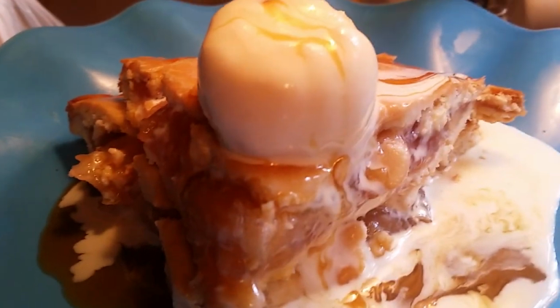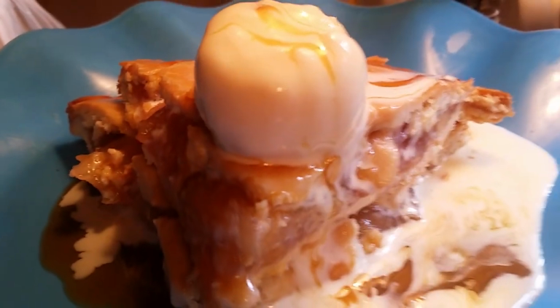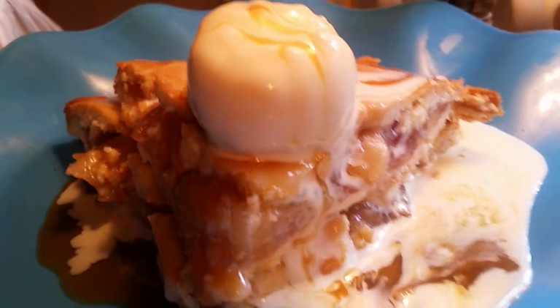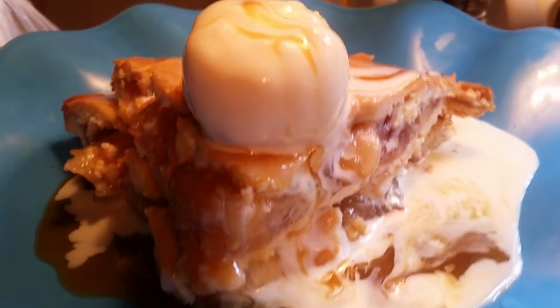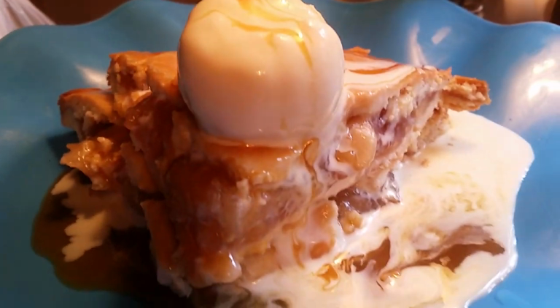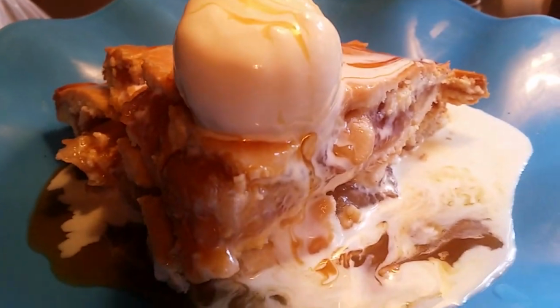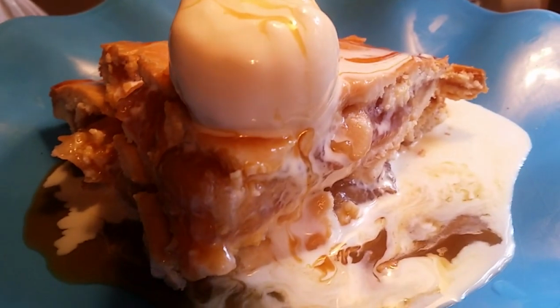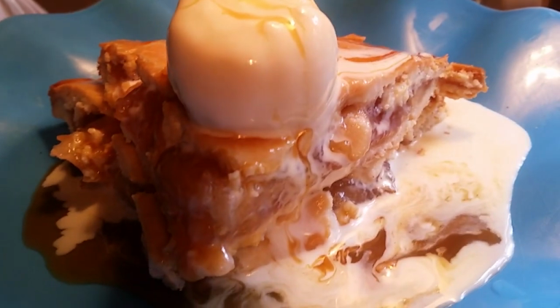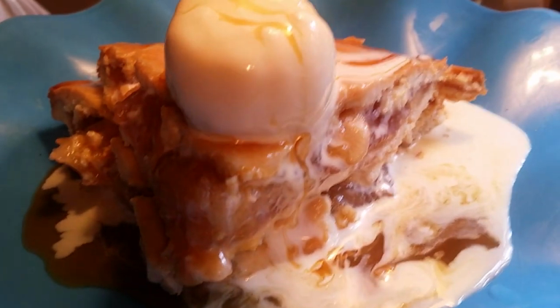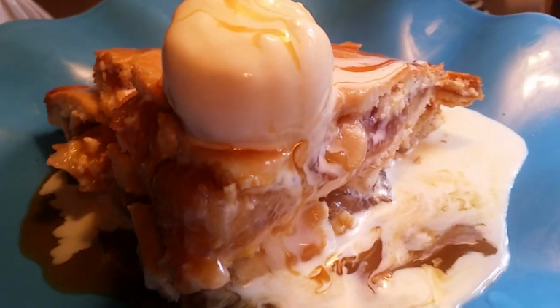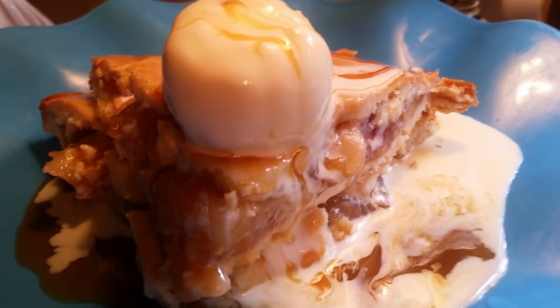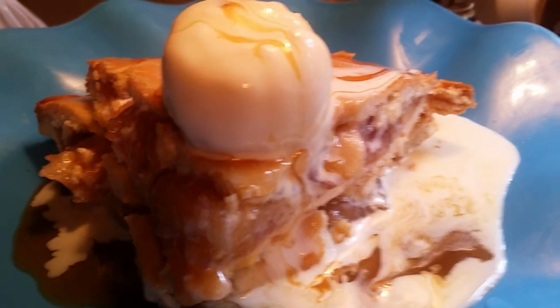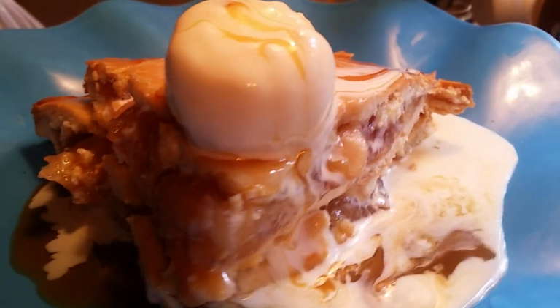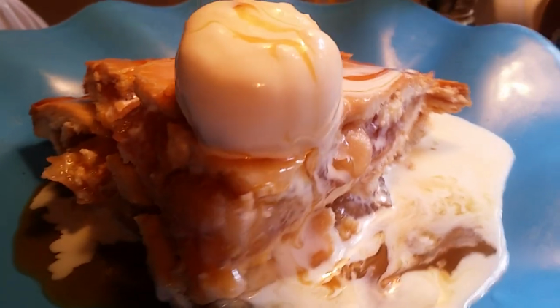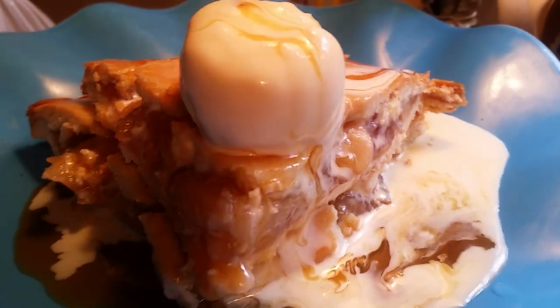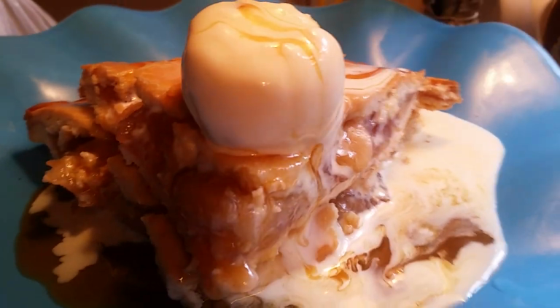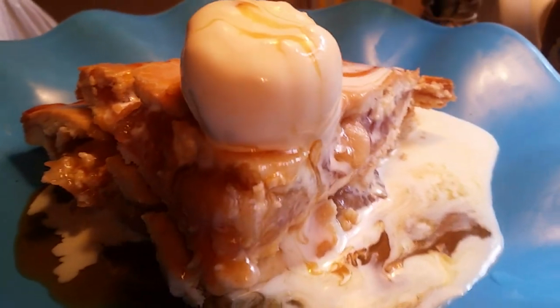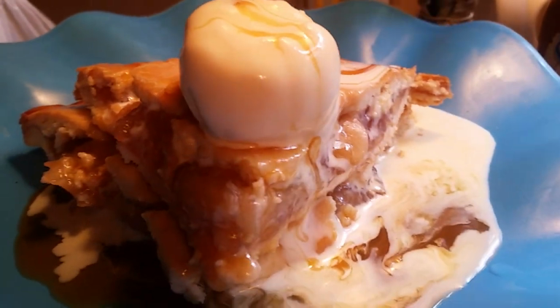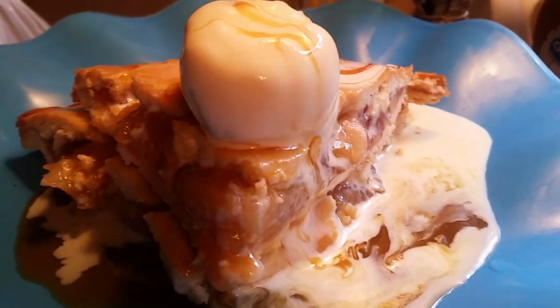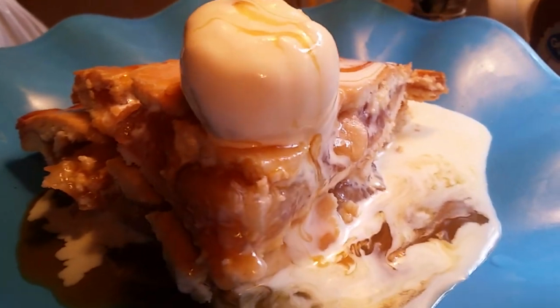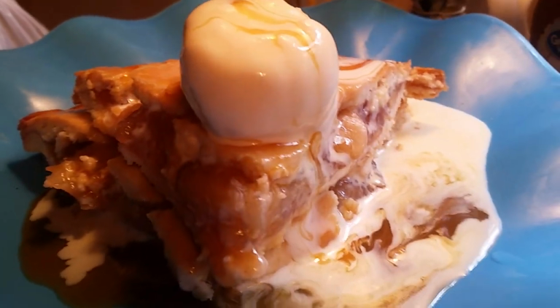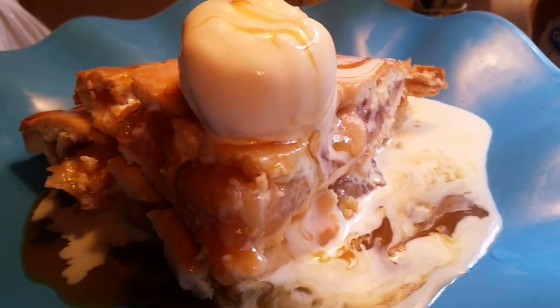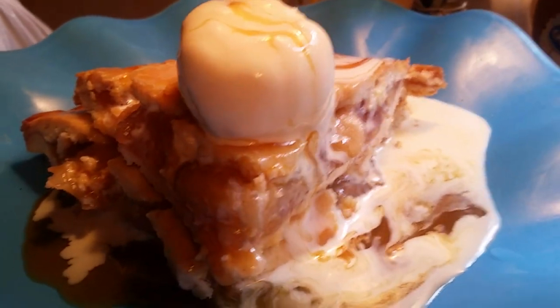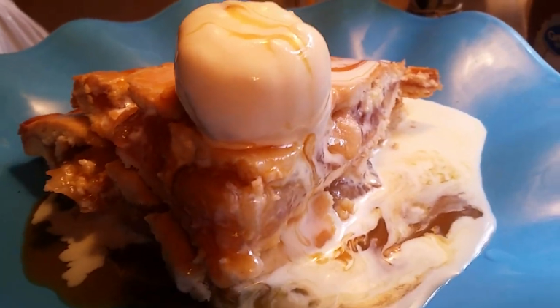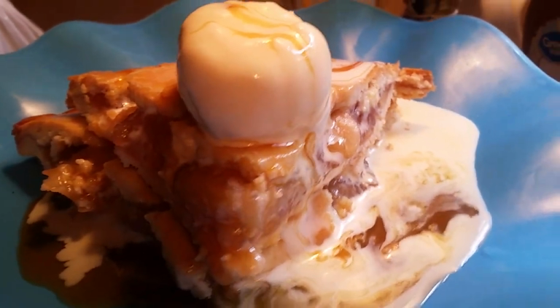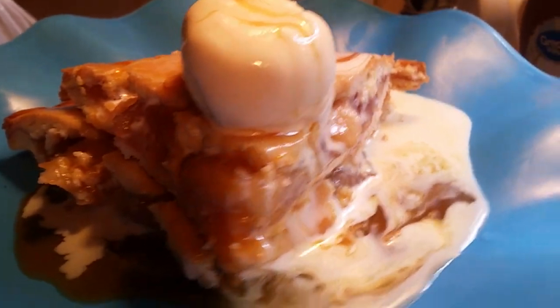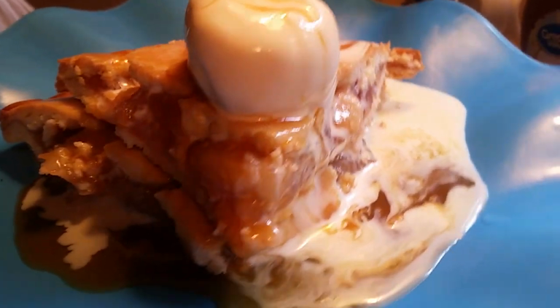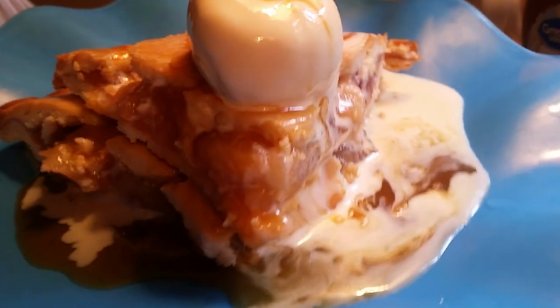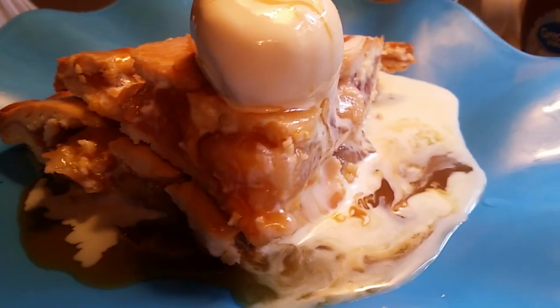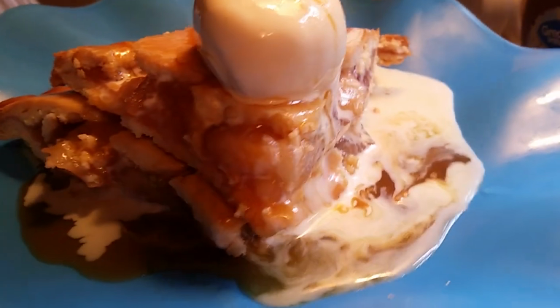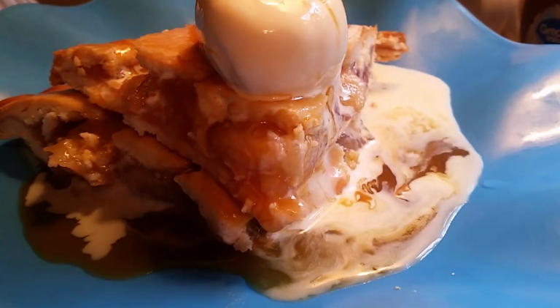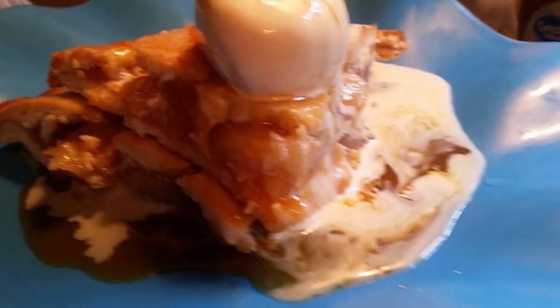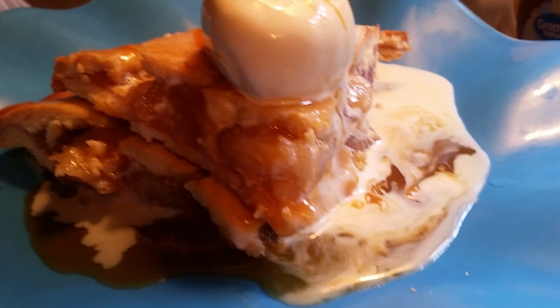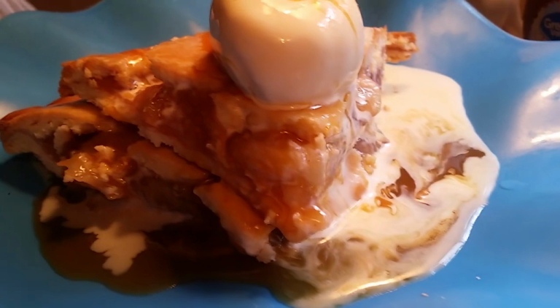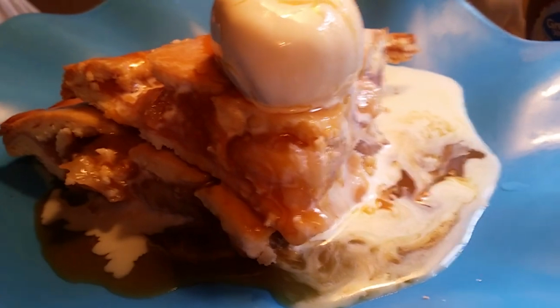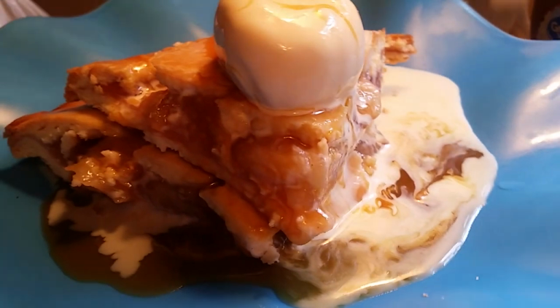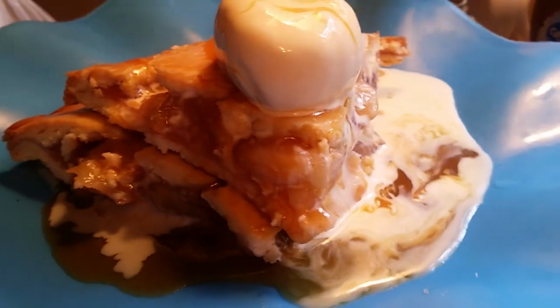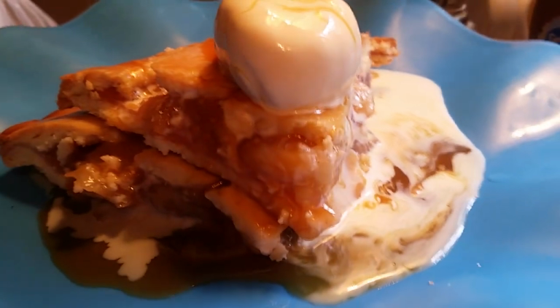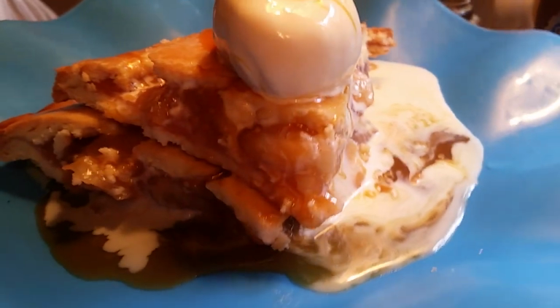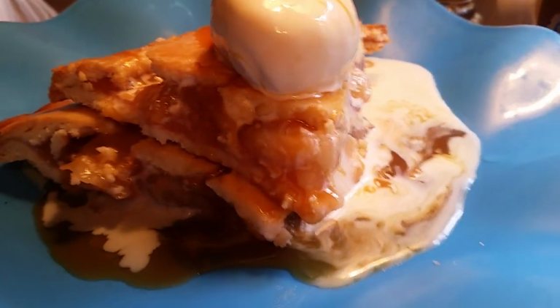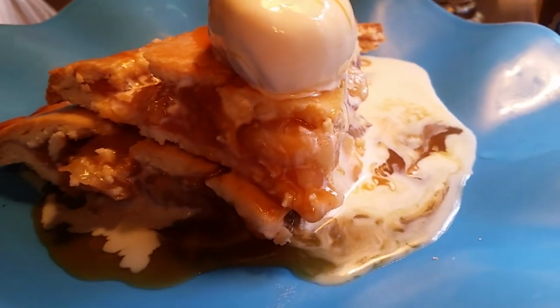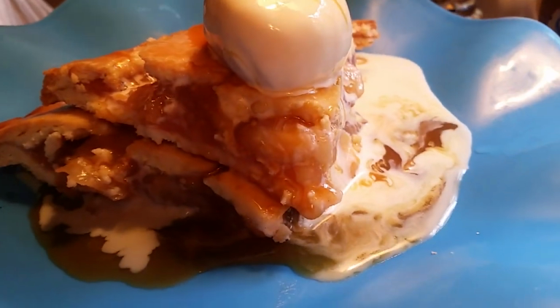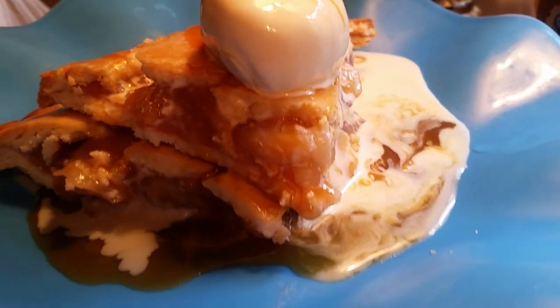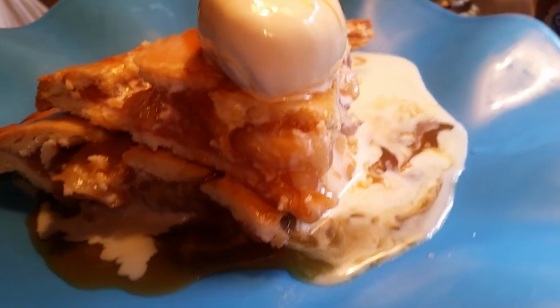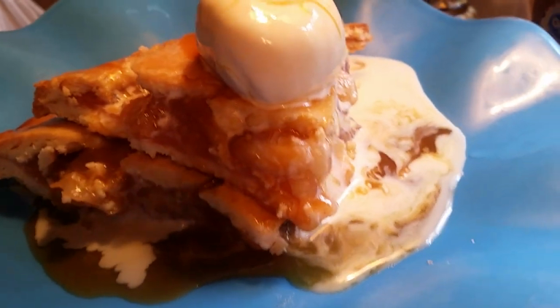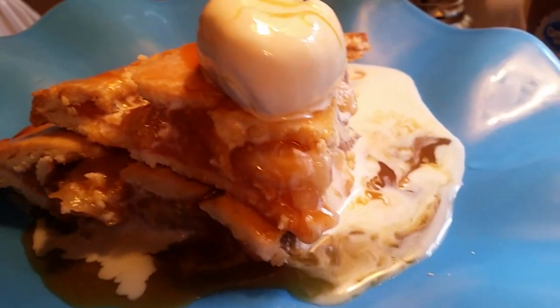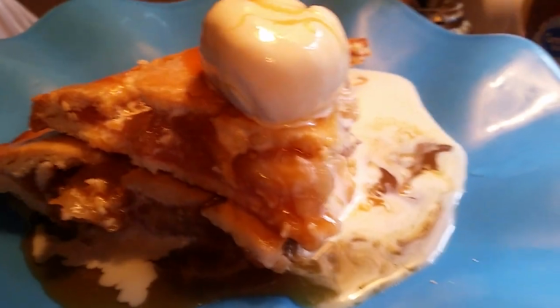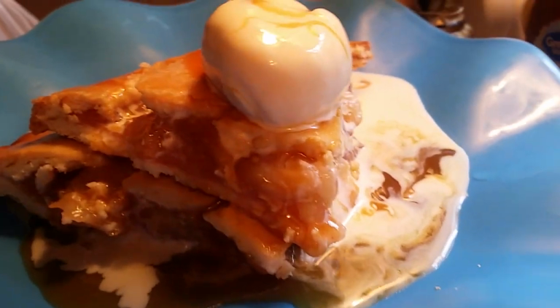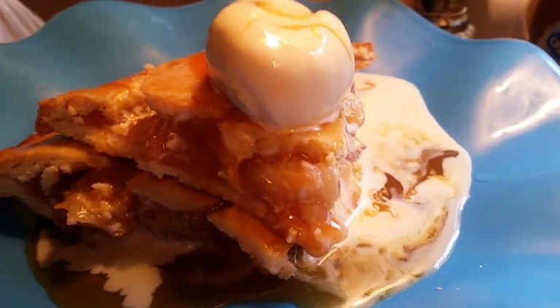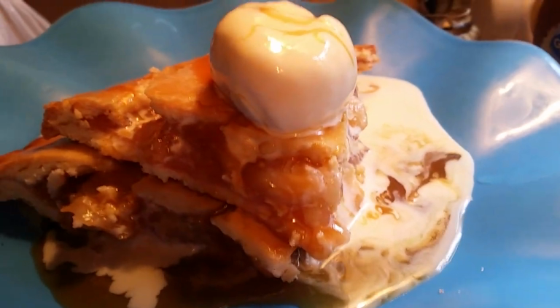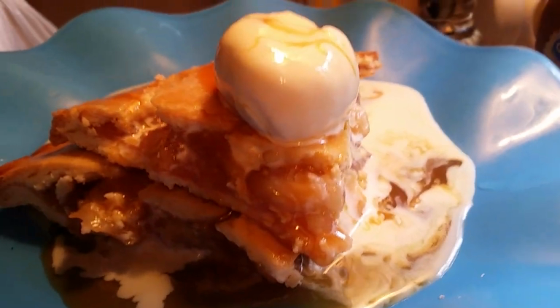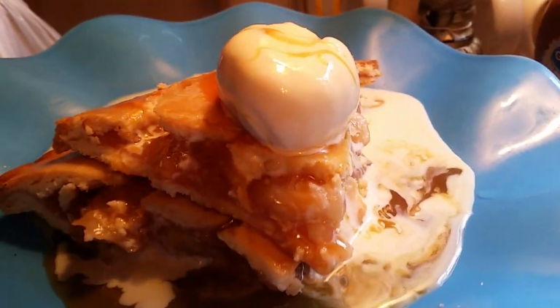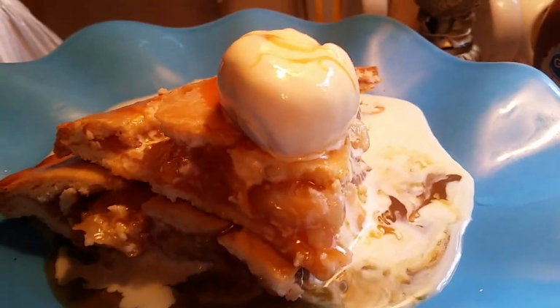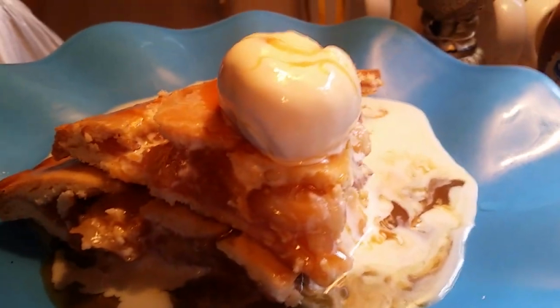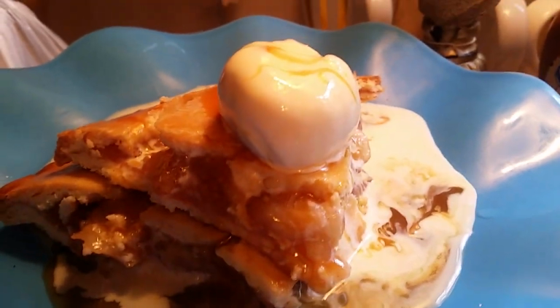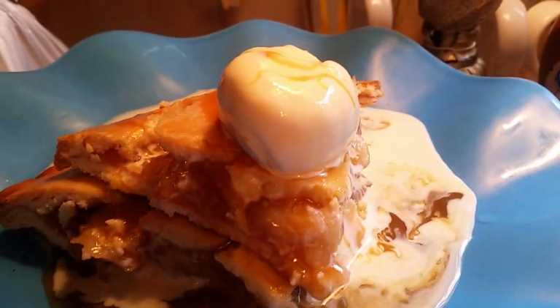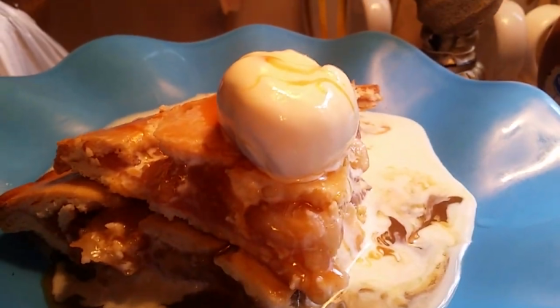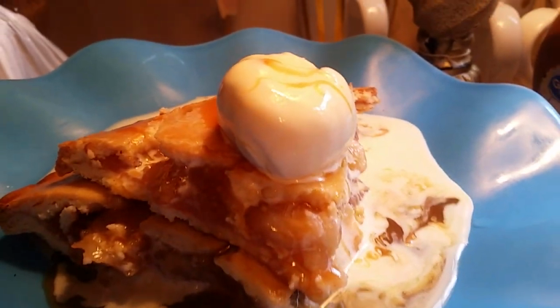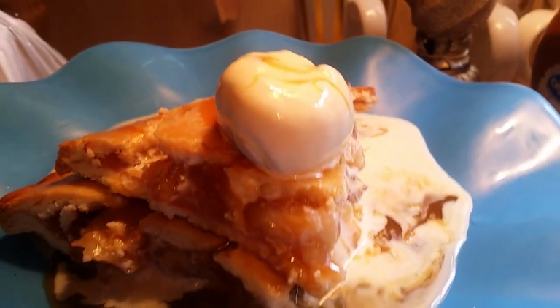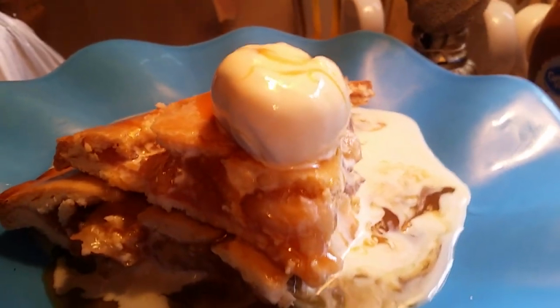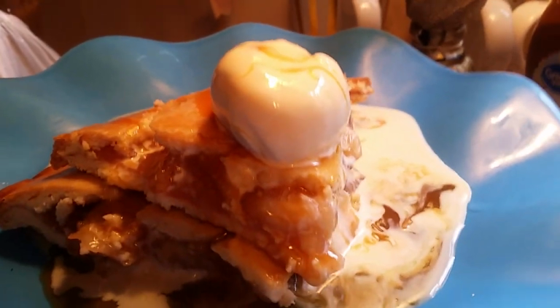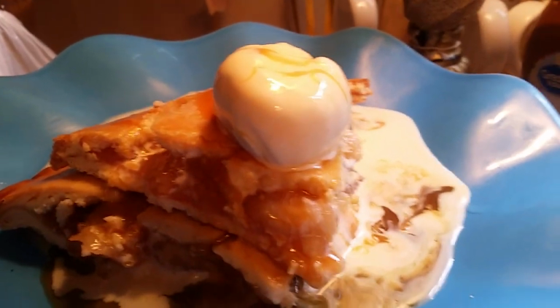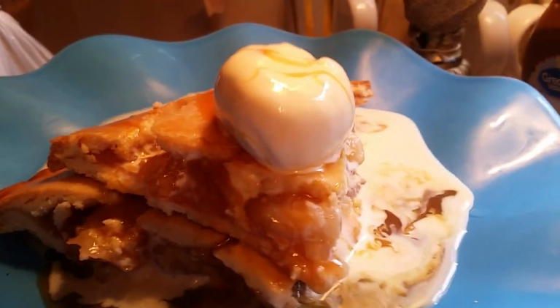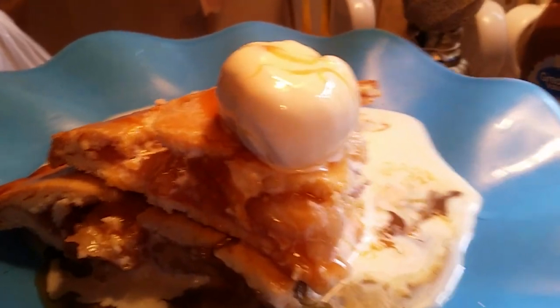So delicious. Look at that. That's what I'm talking about. I want to give y'all some little ideas and let y'all go ahead and do them.